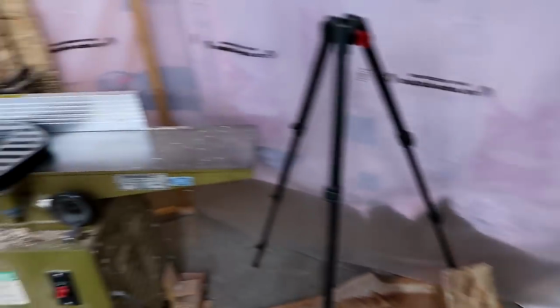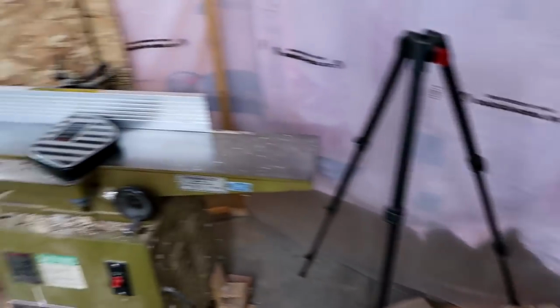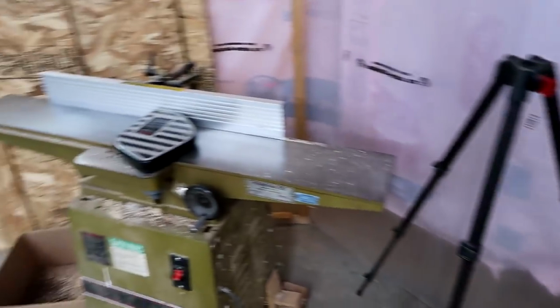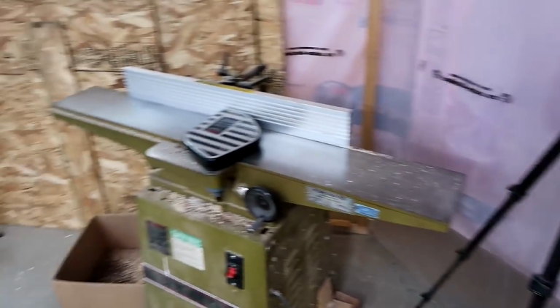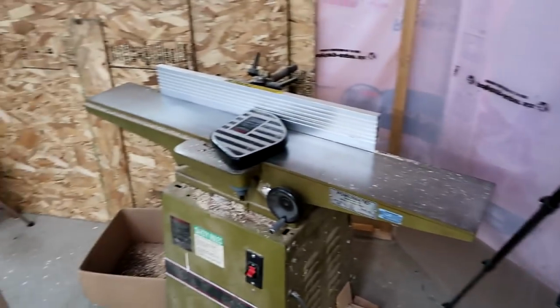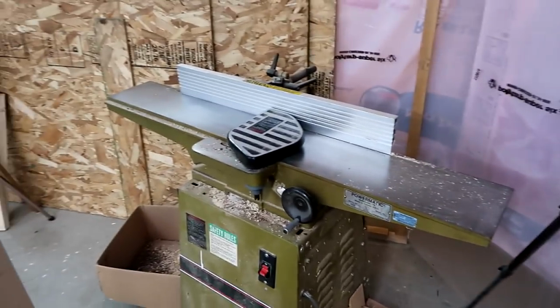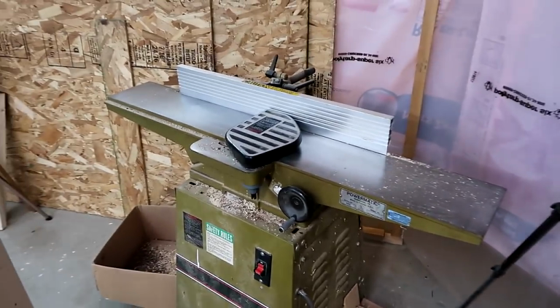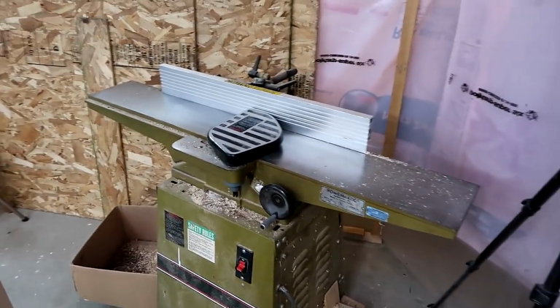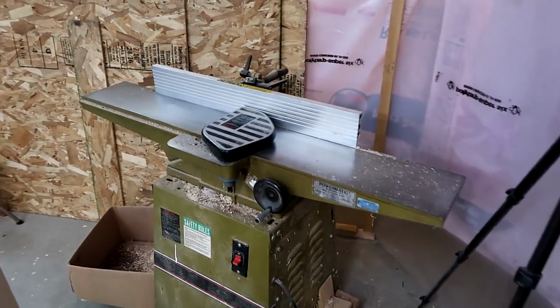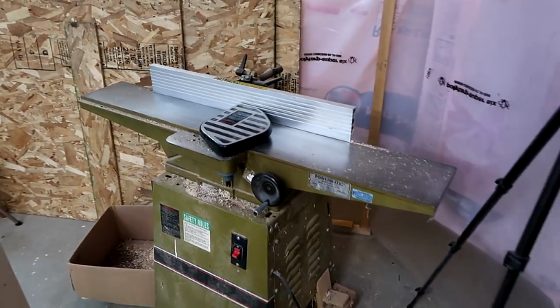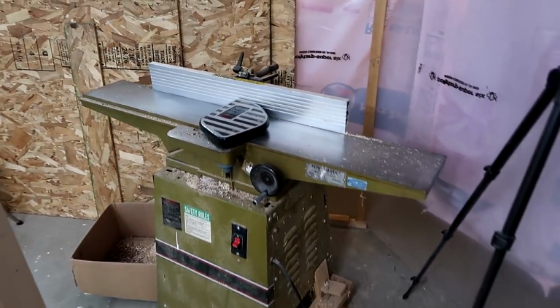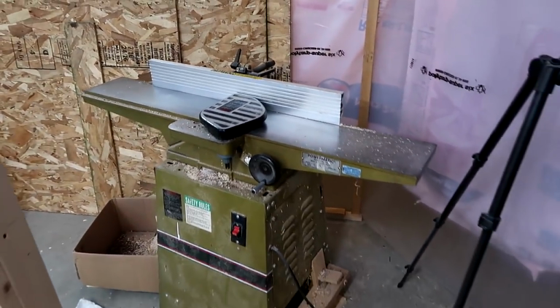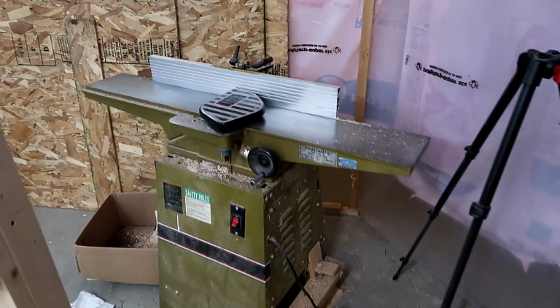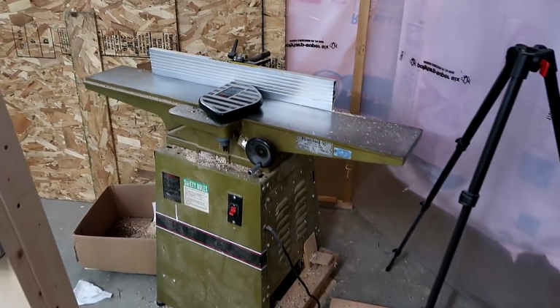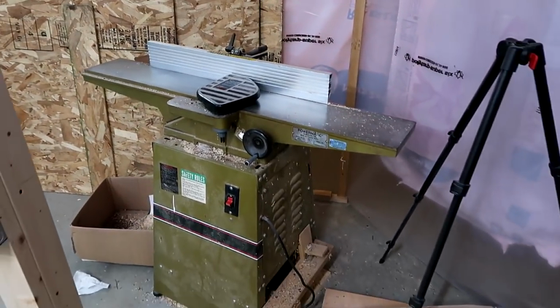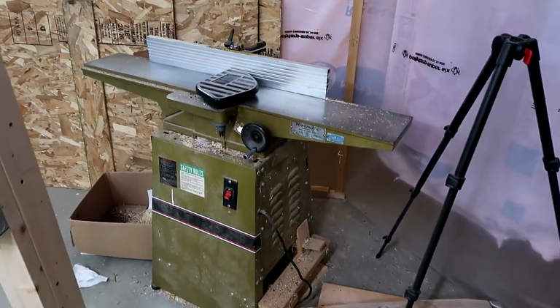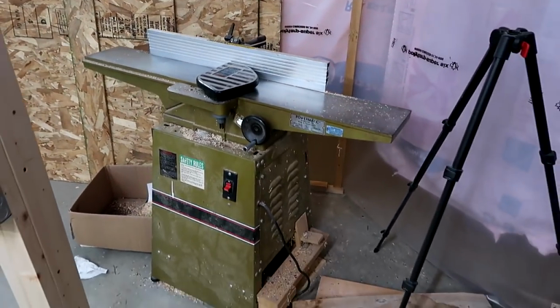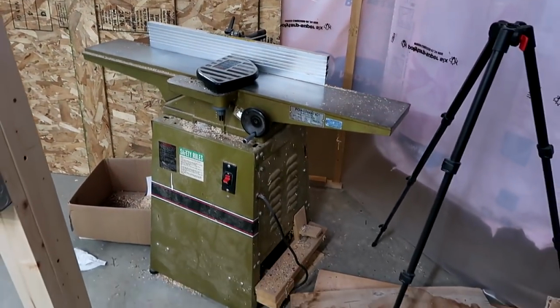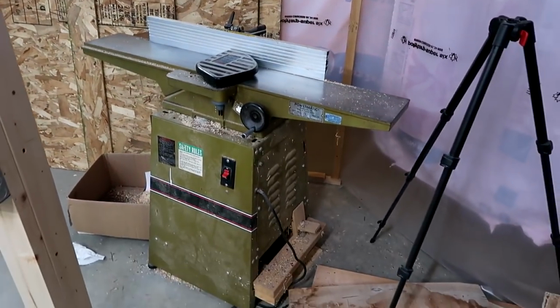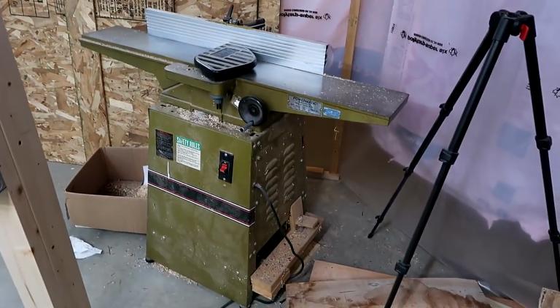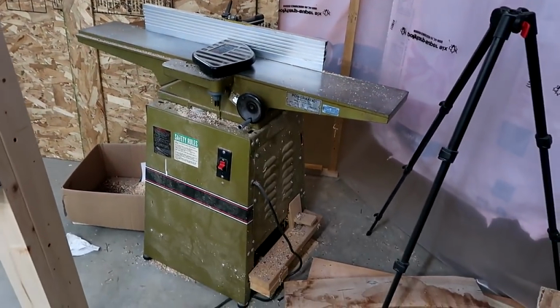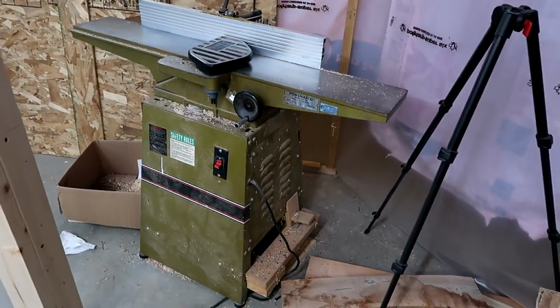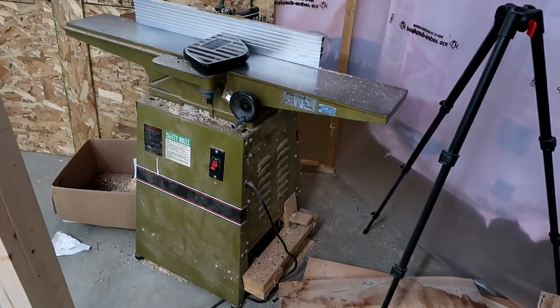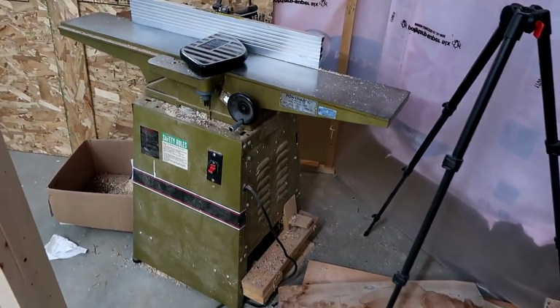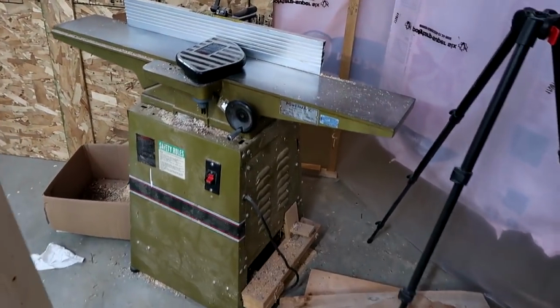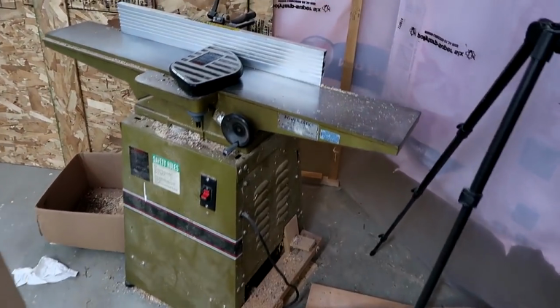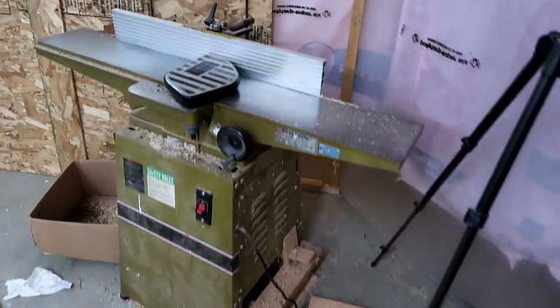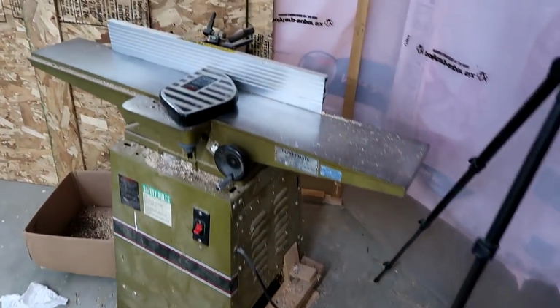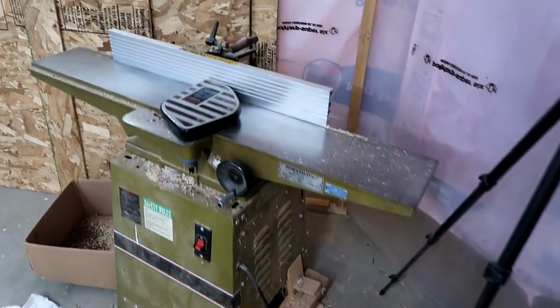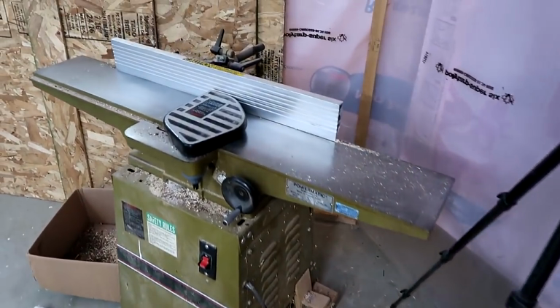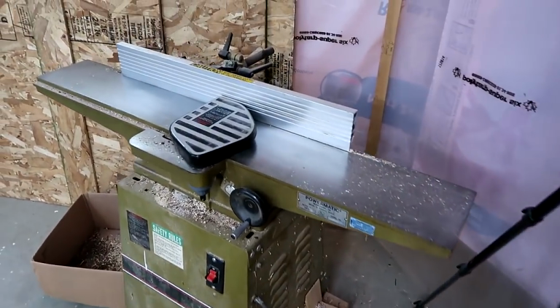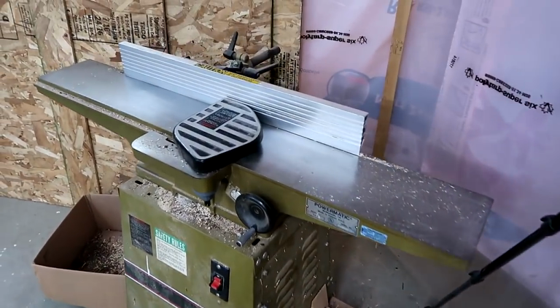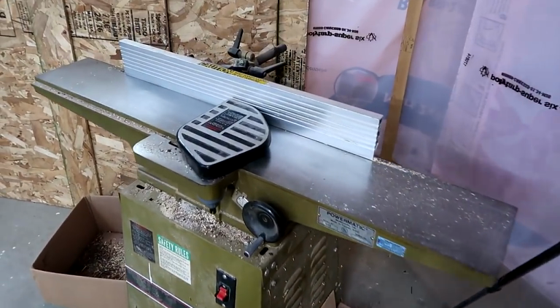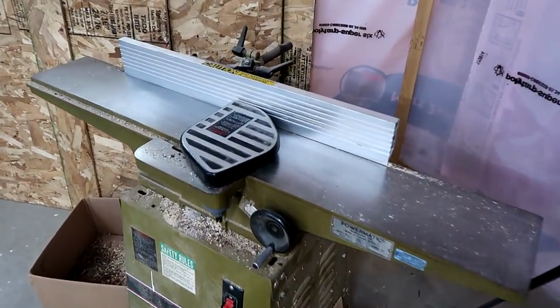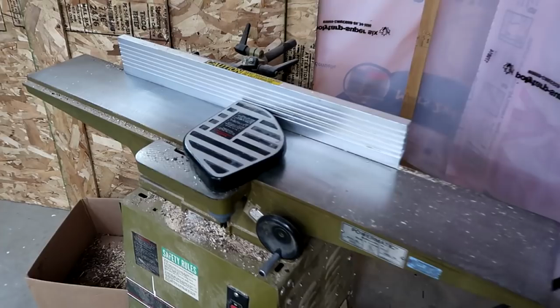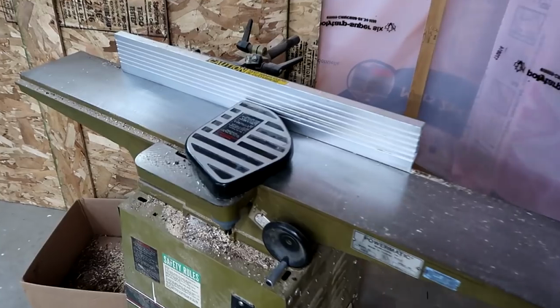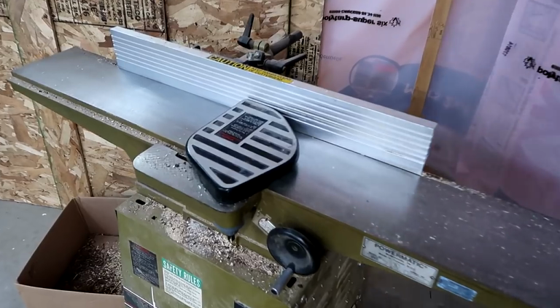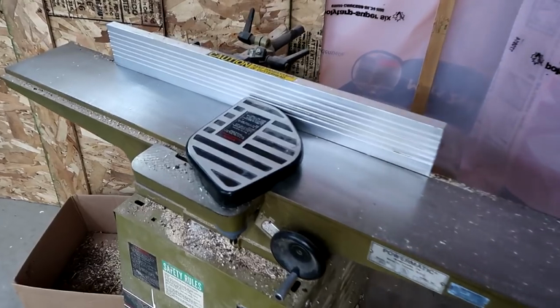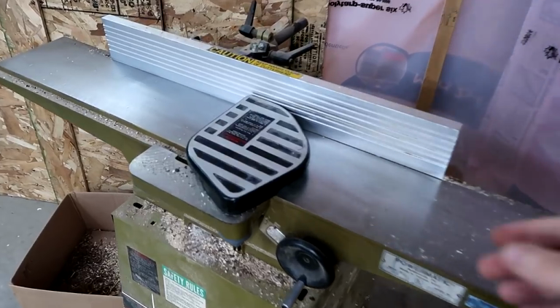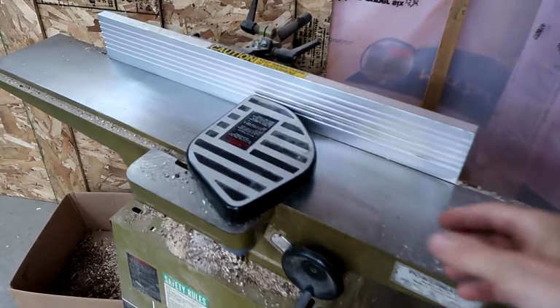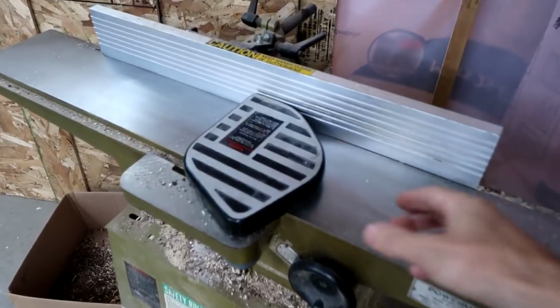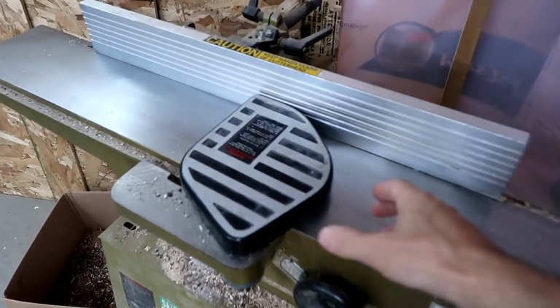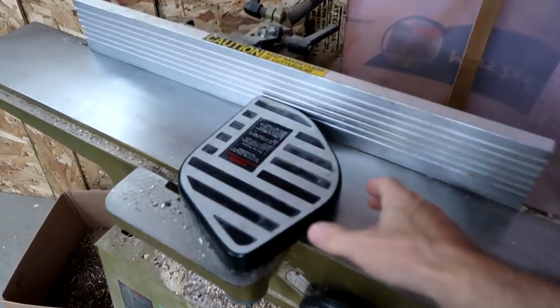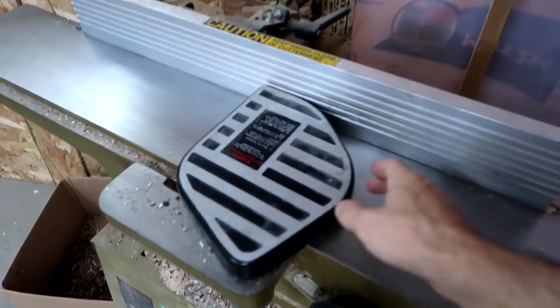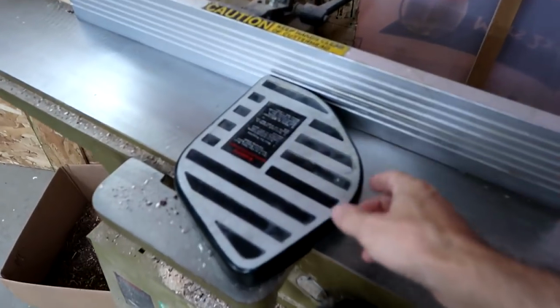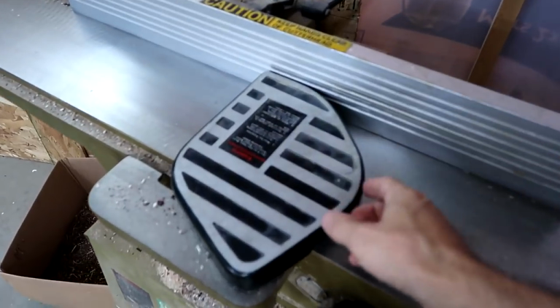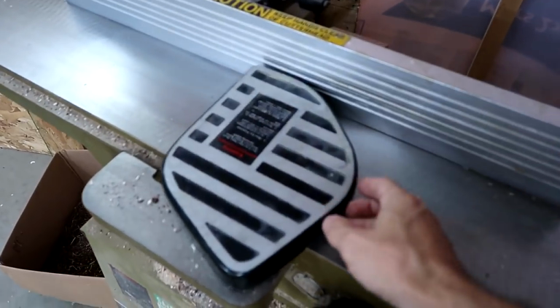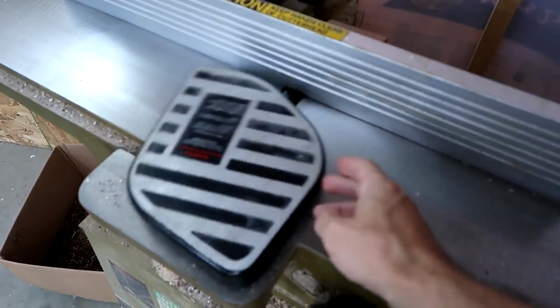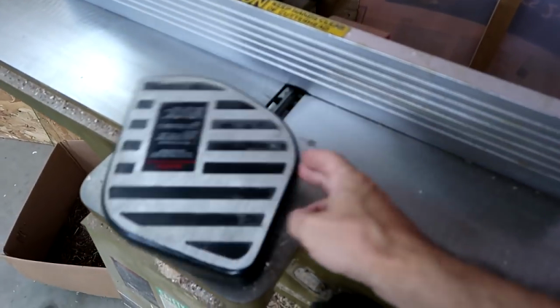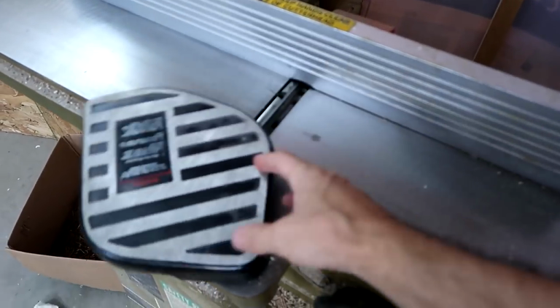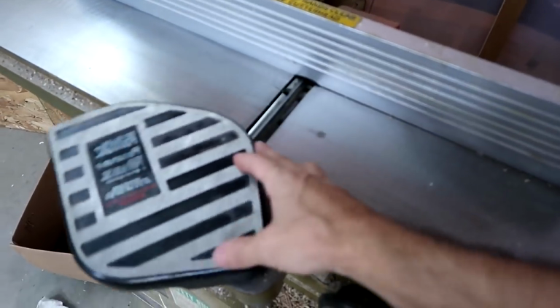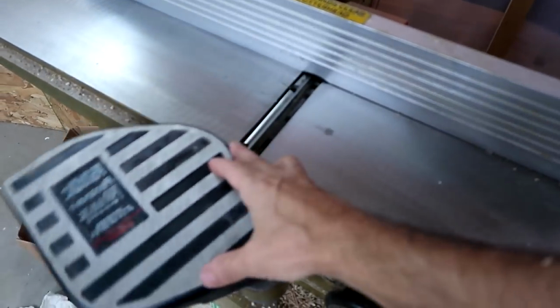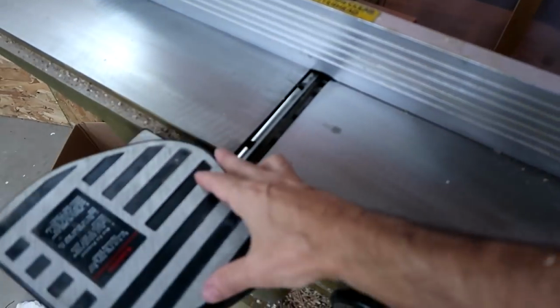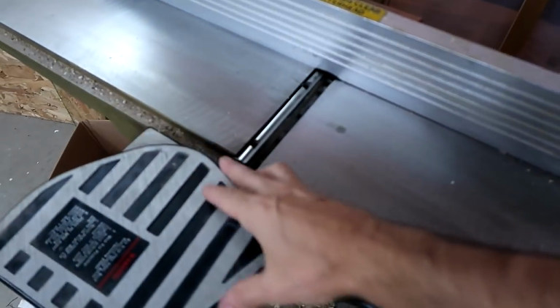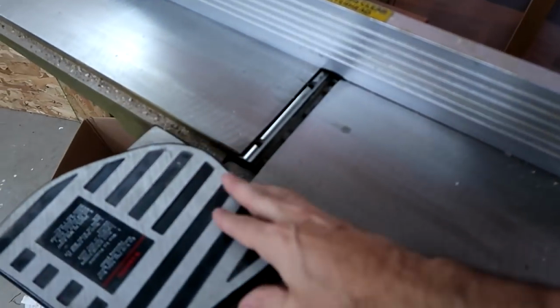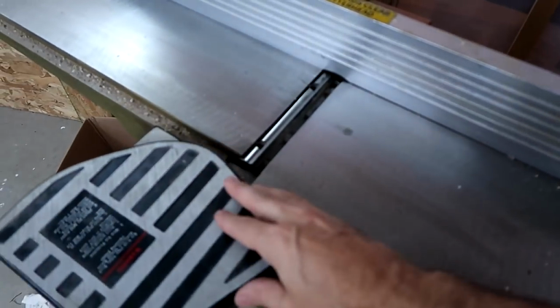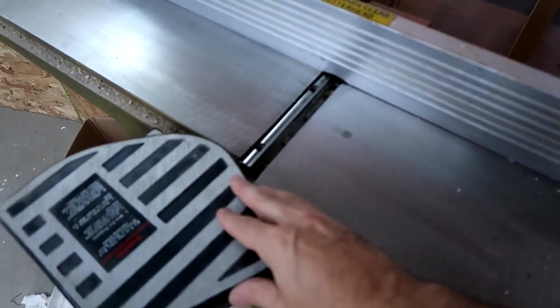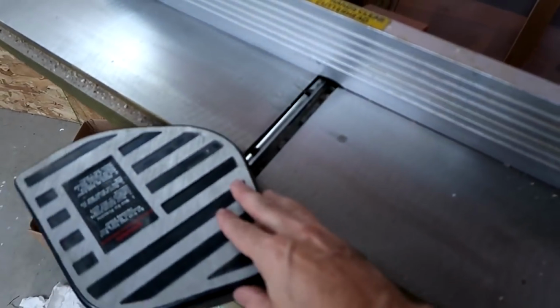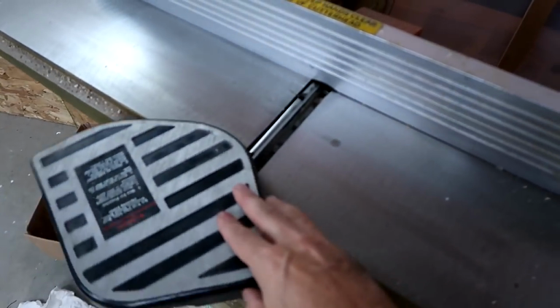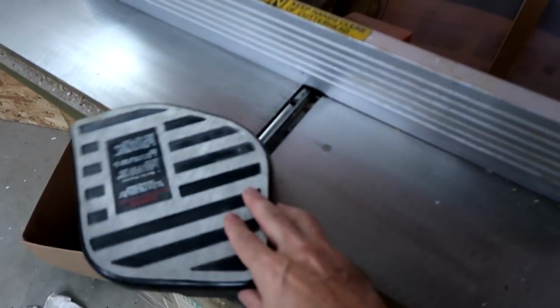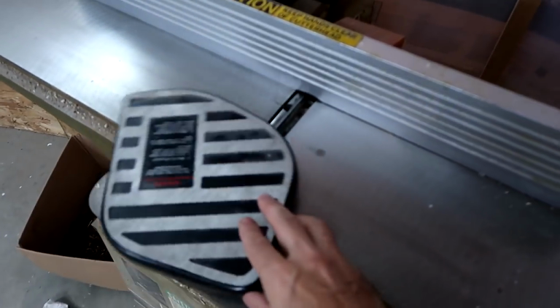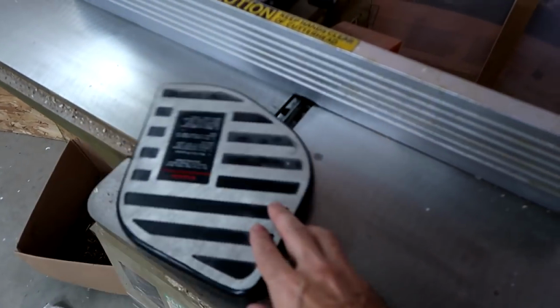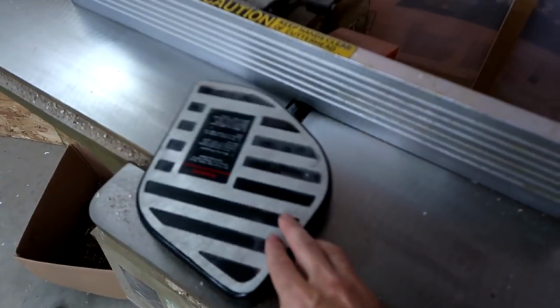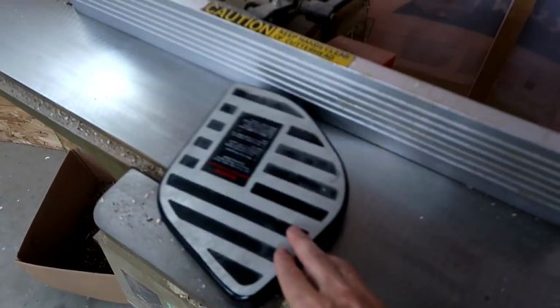My six-inch jointer. This was my first jointer. I never used a guard on it, but surprisingly, I still have all my fingers.